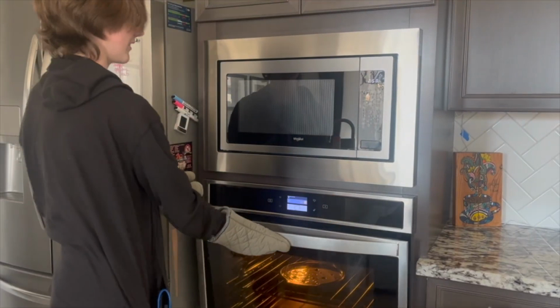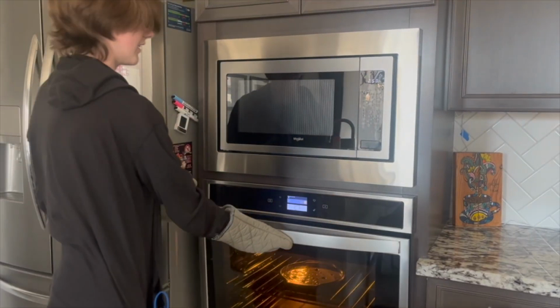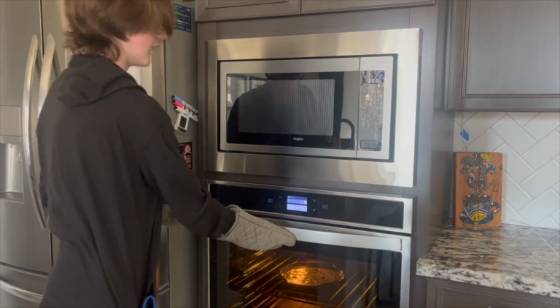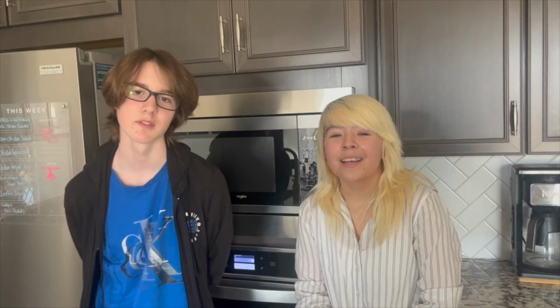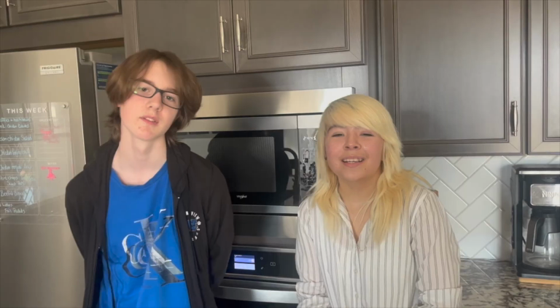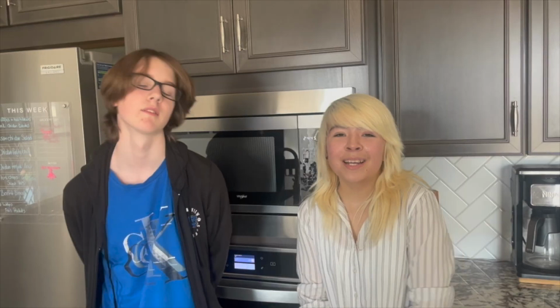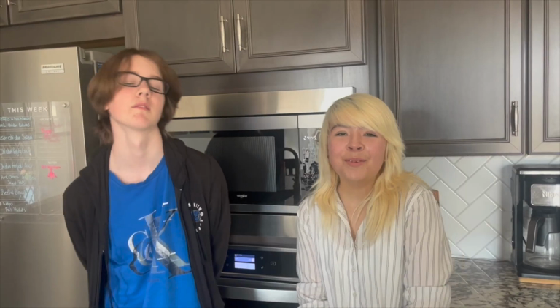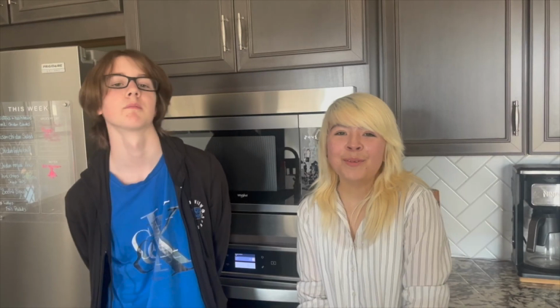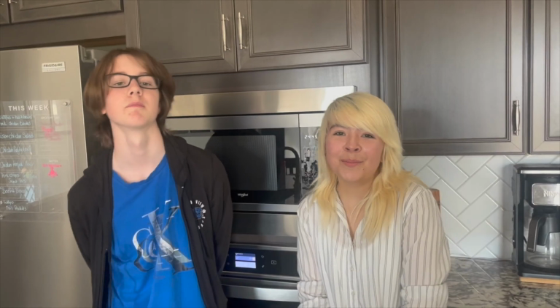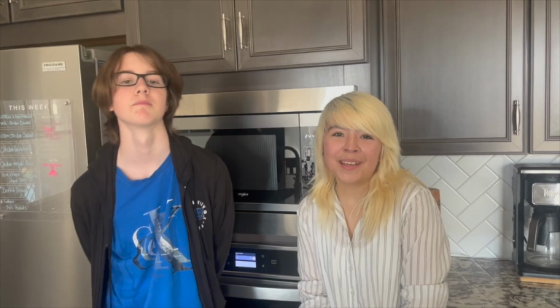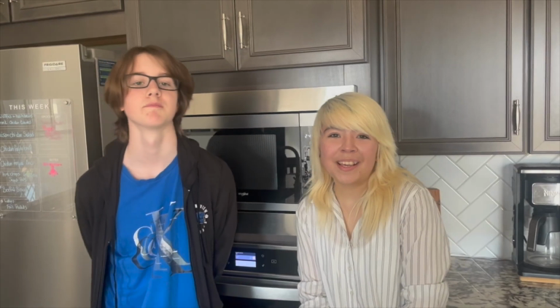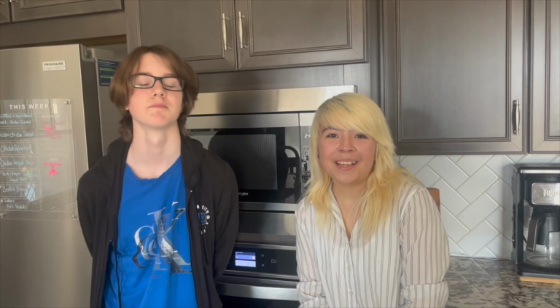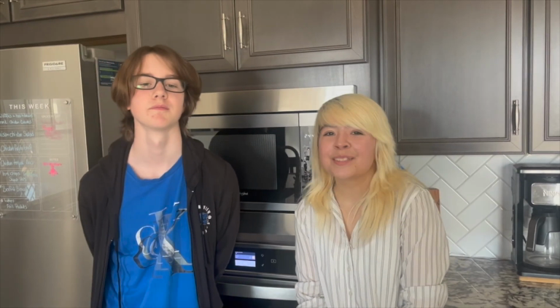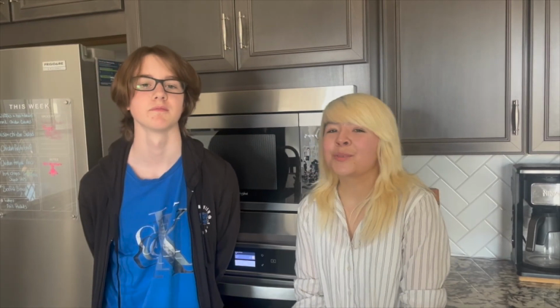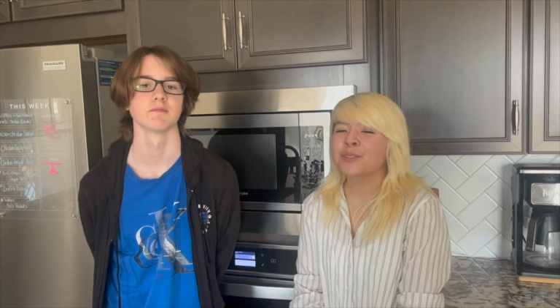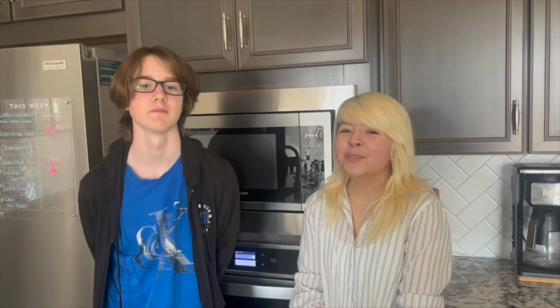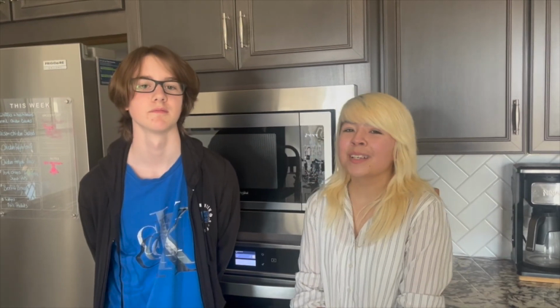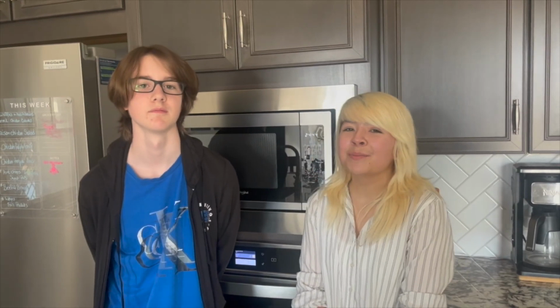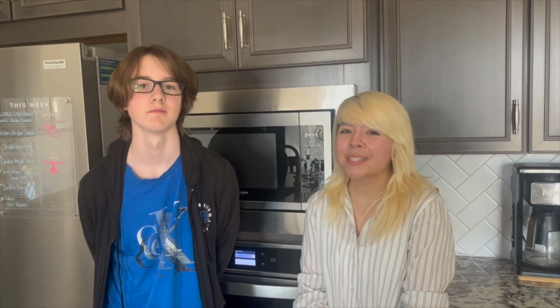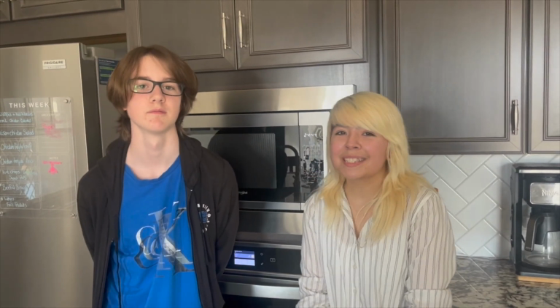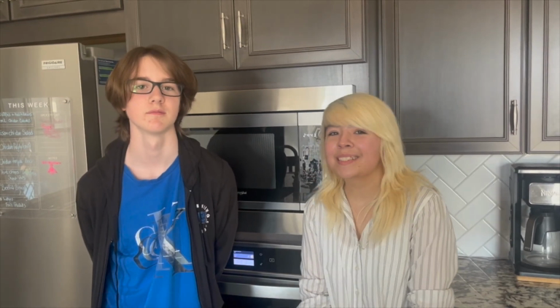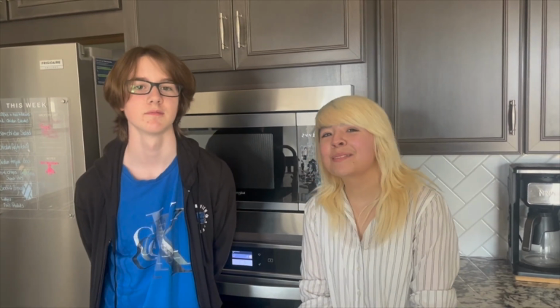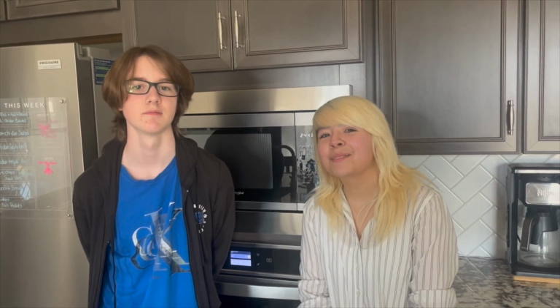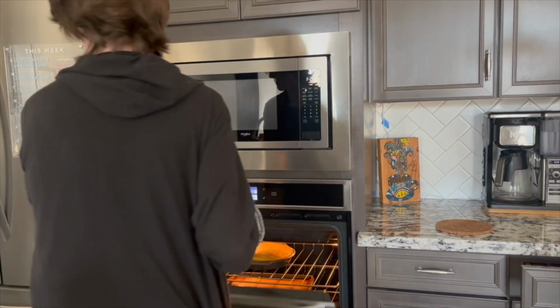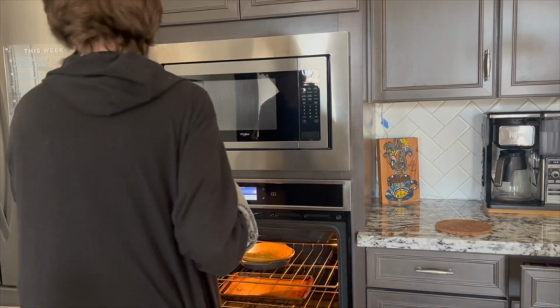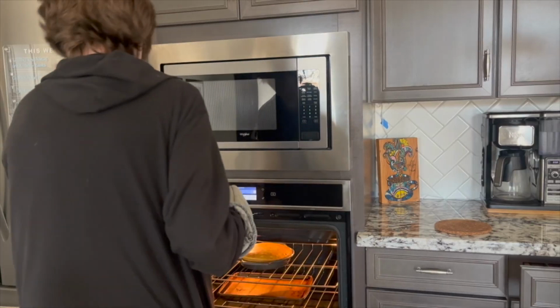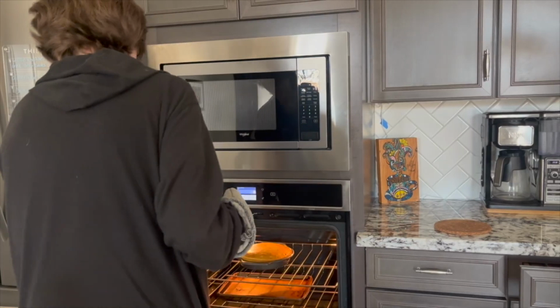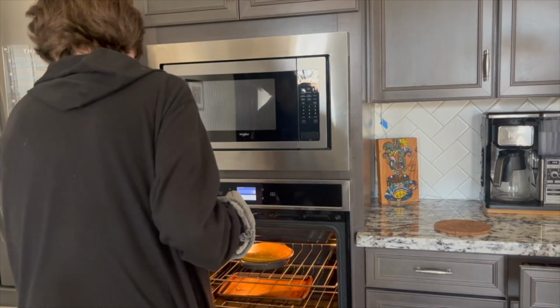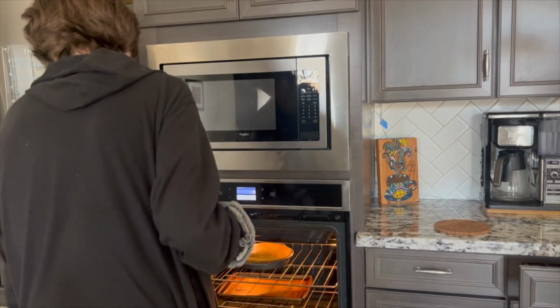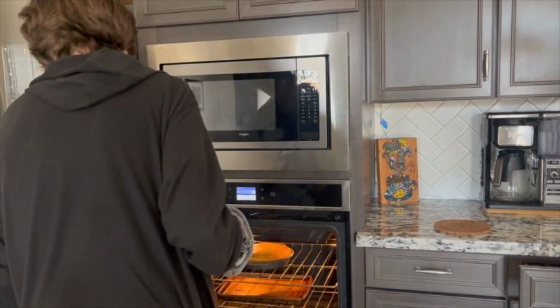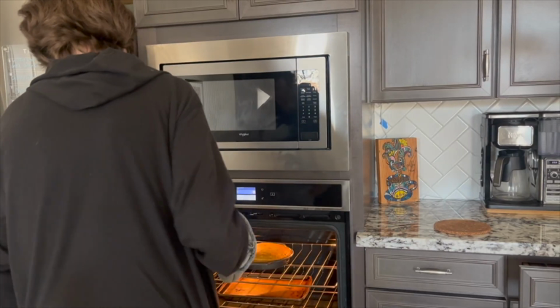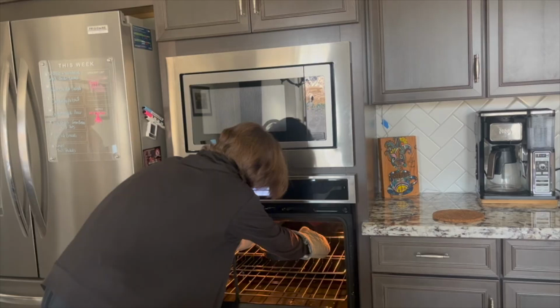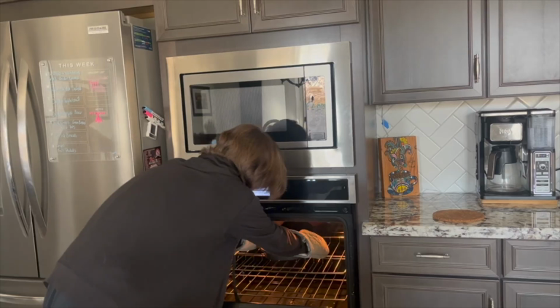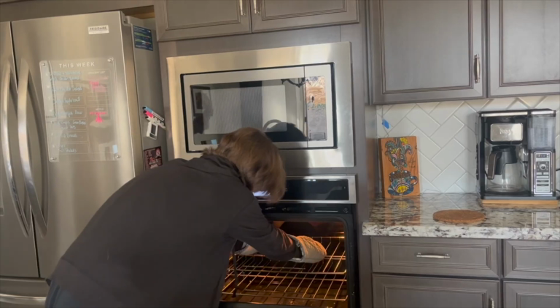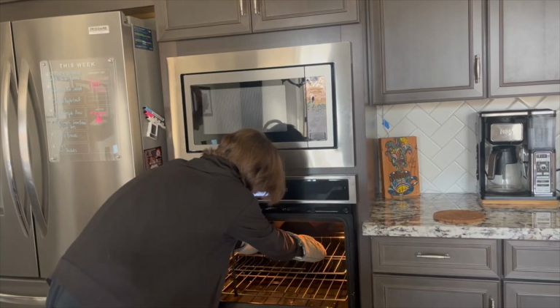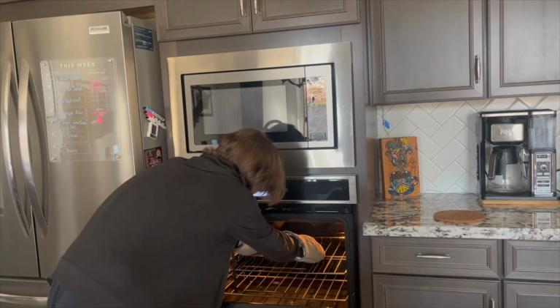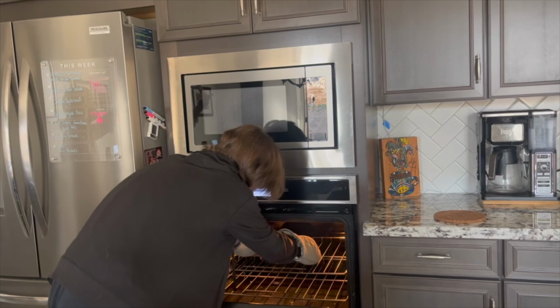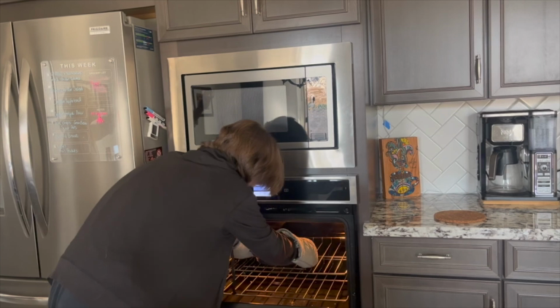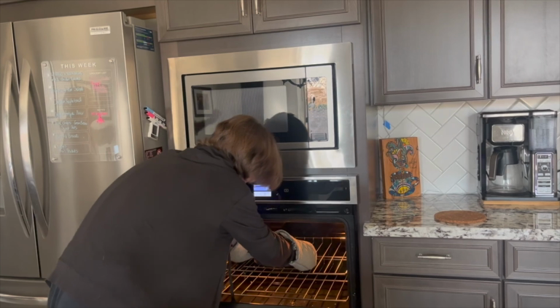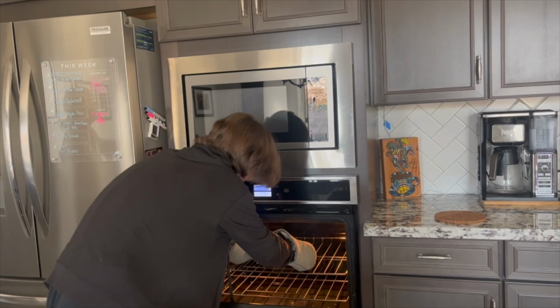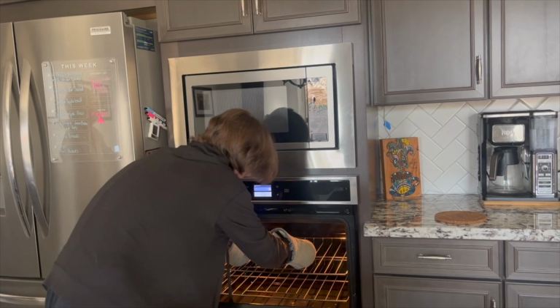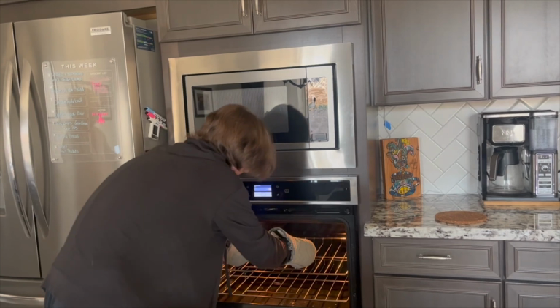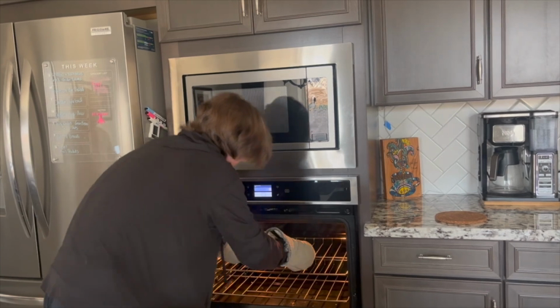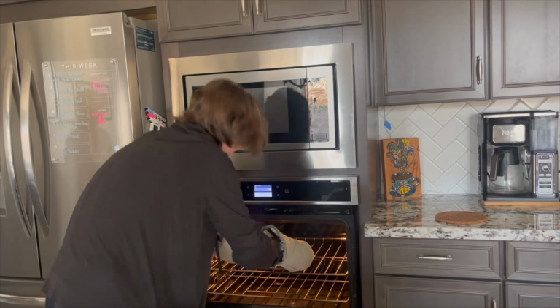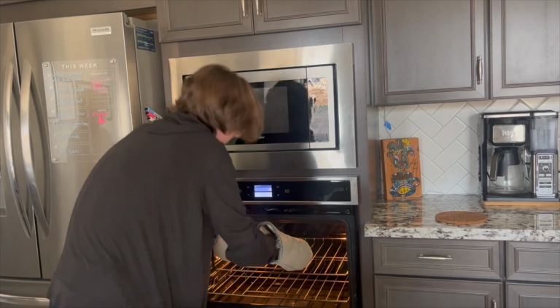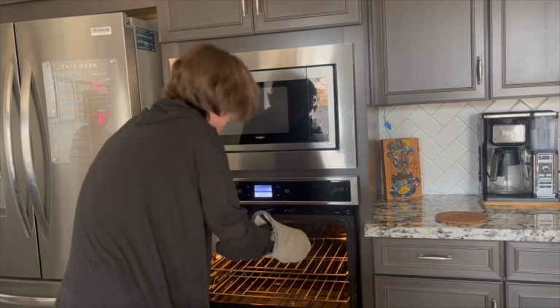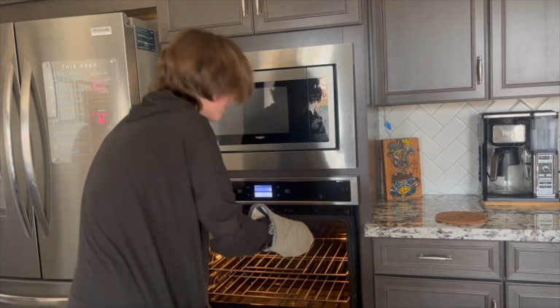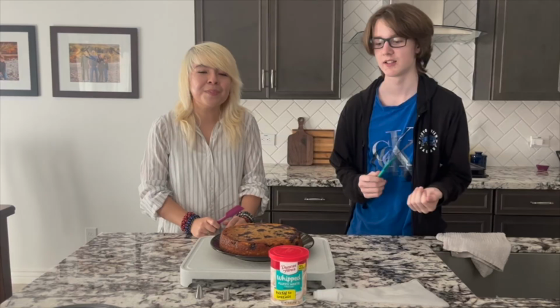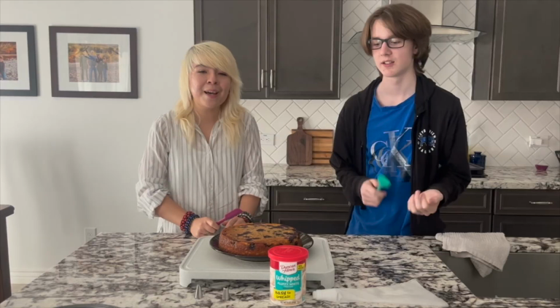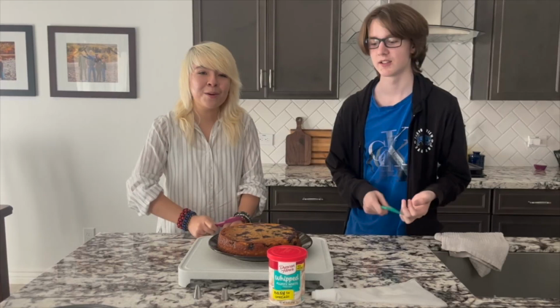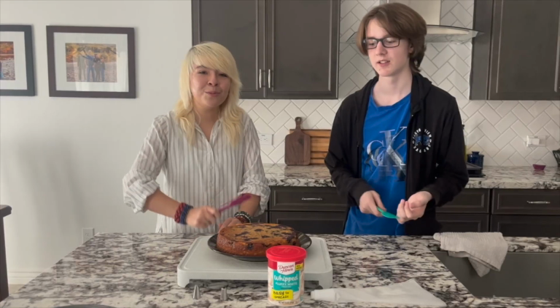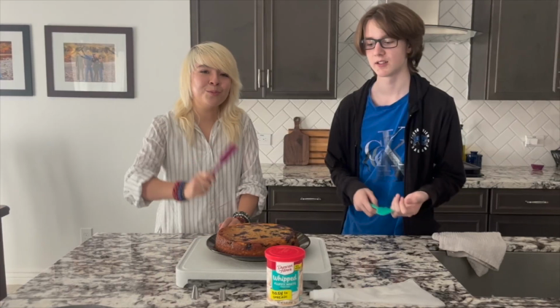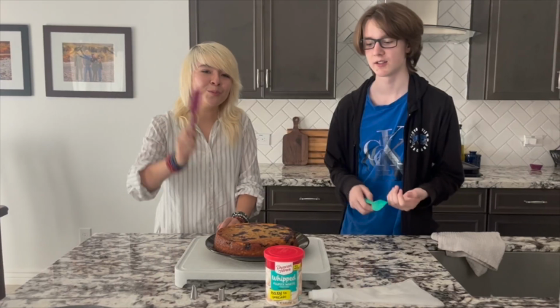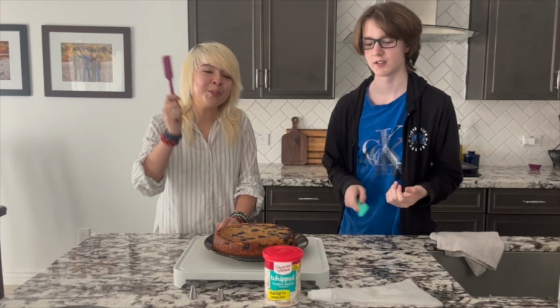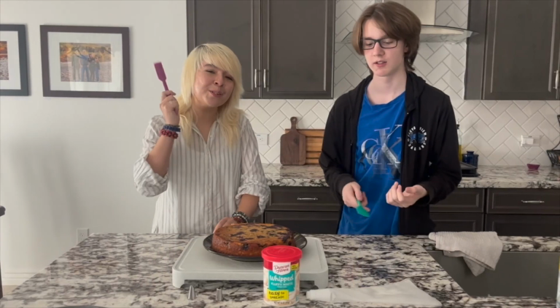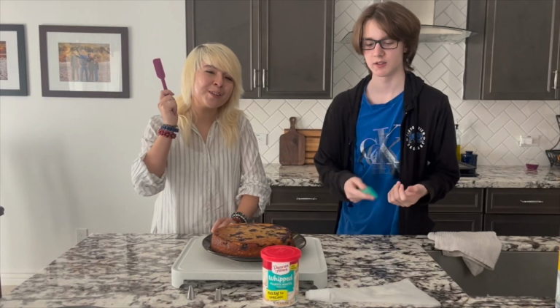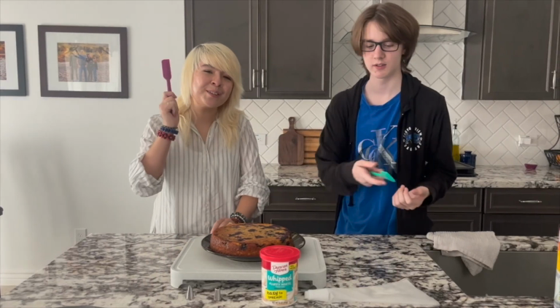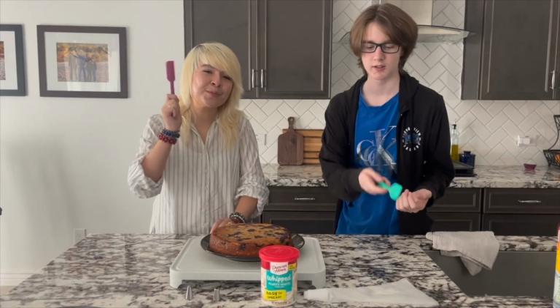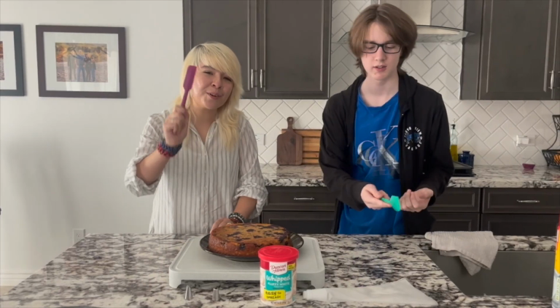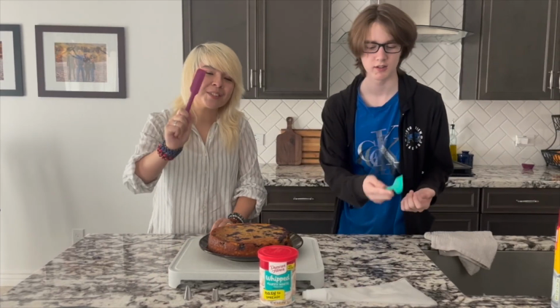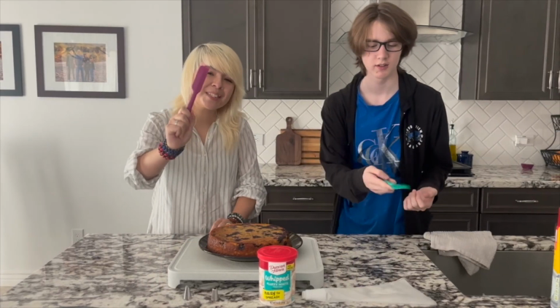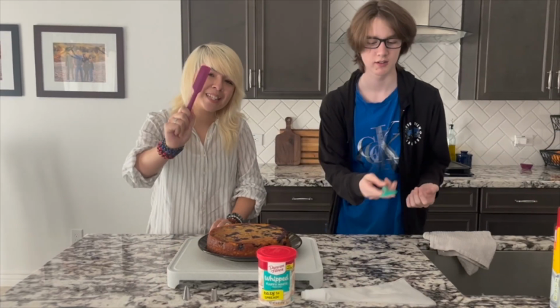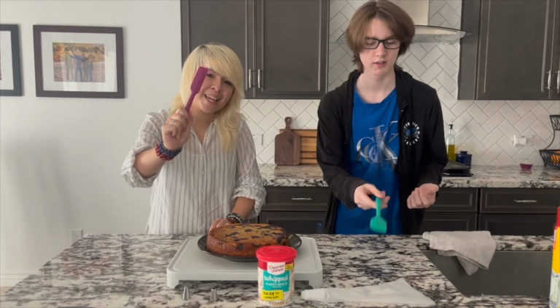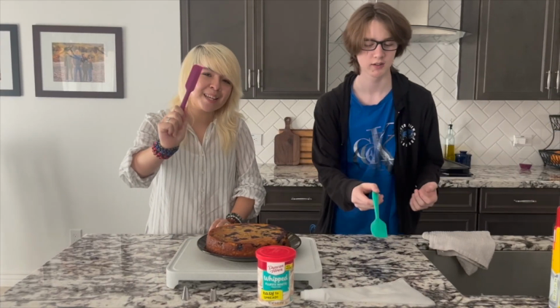Now we bake for 25 minutes. Then we are going to frost the cake.